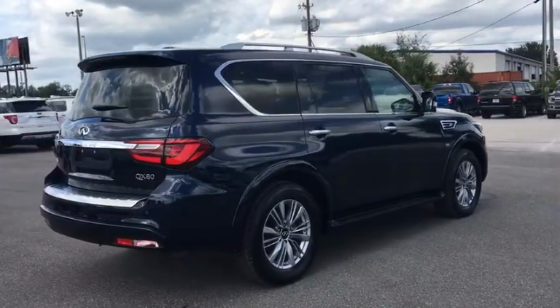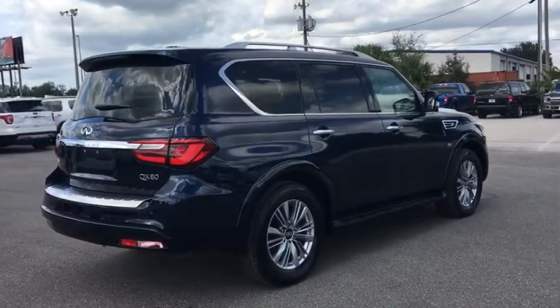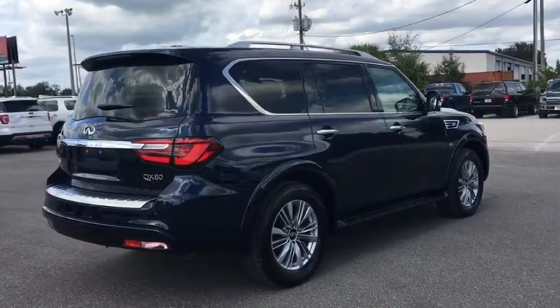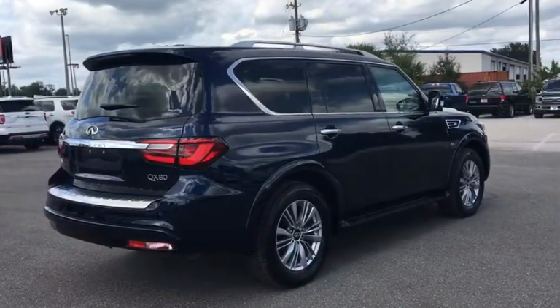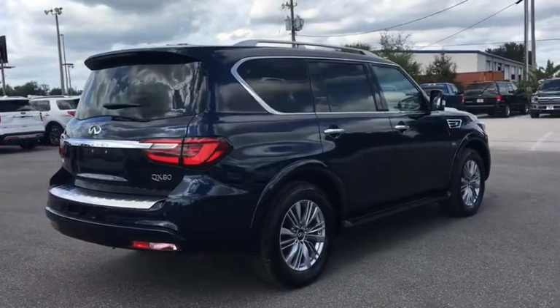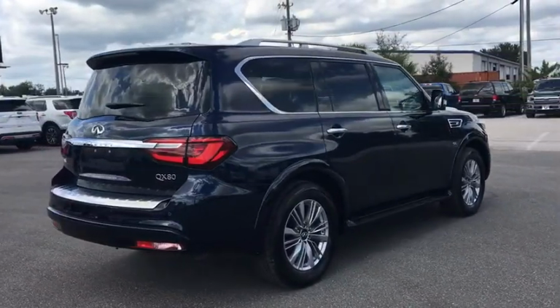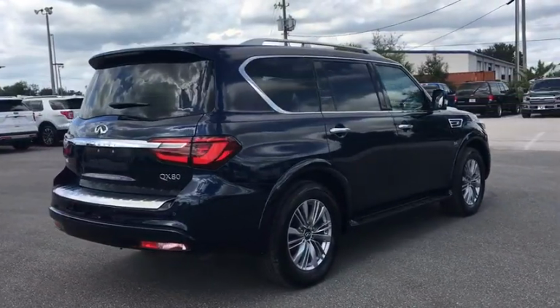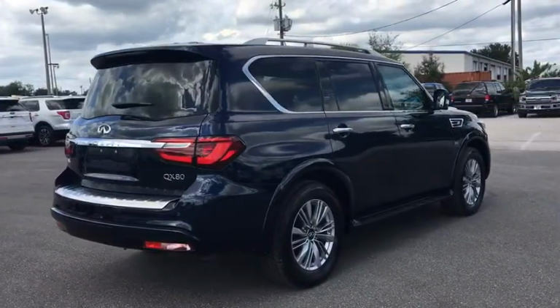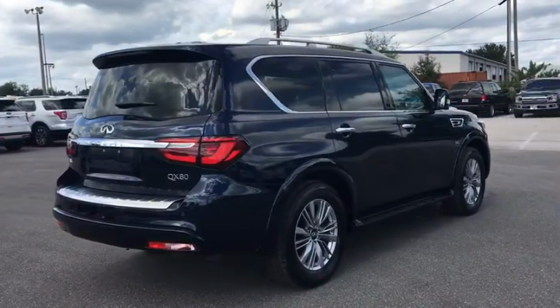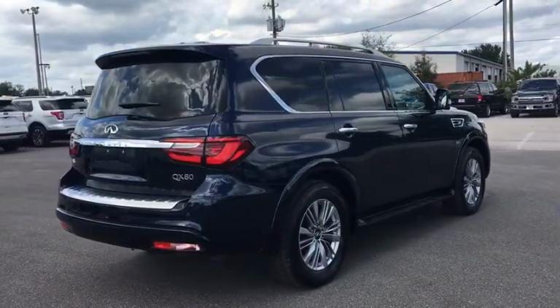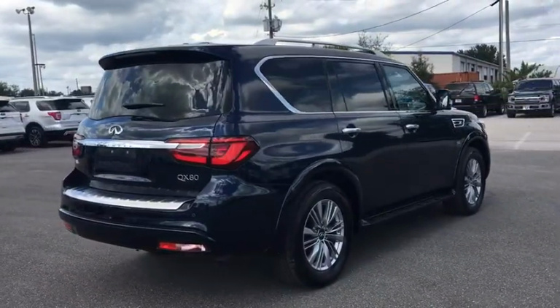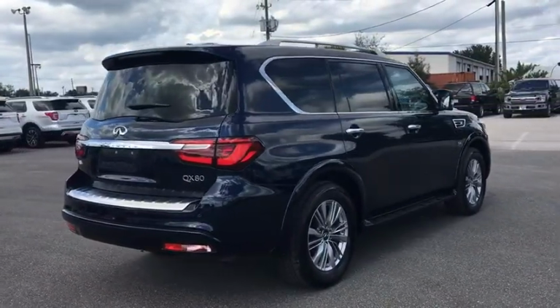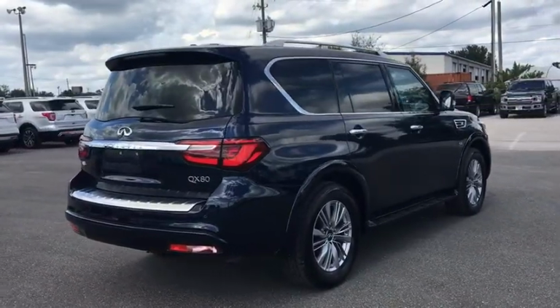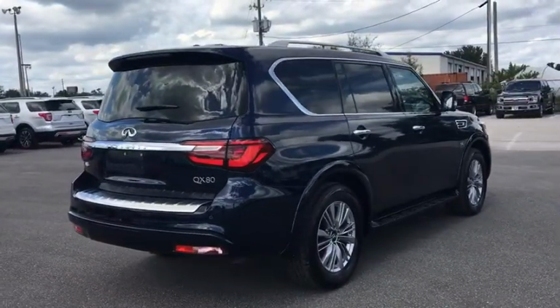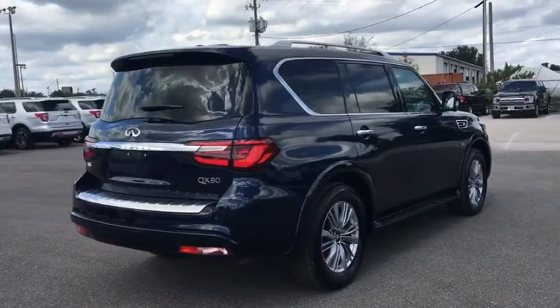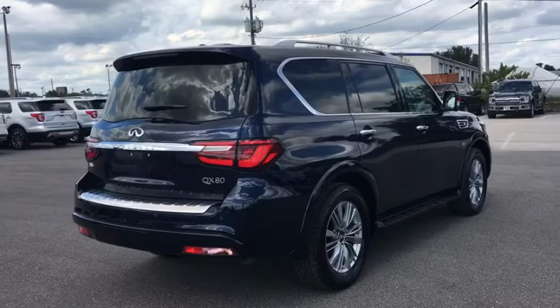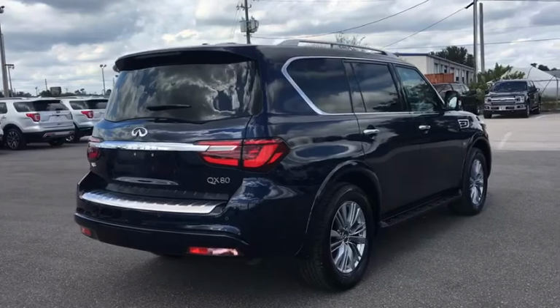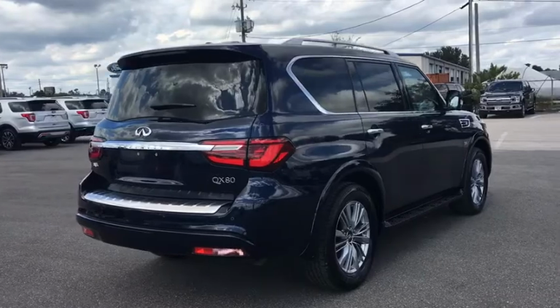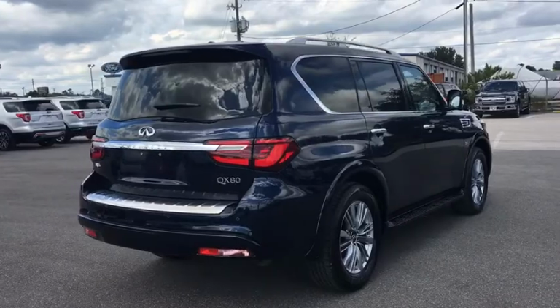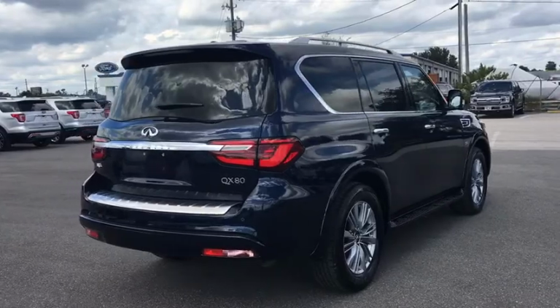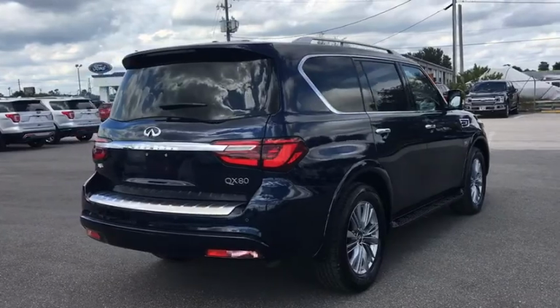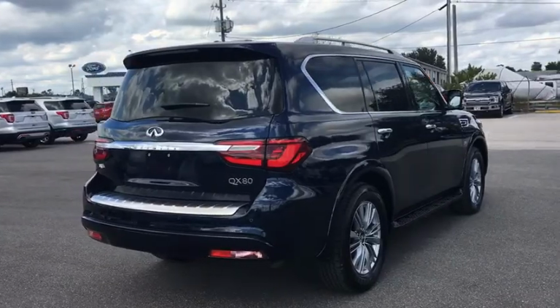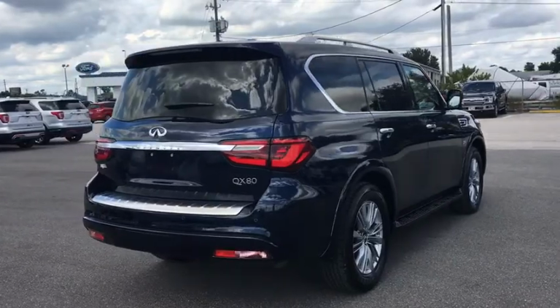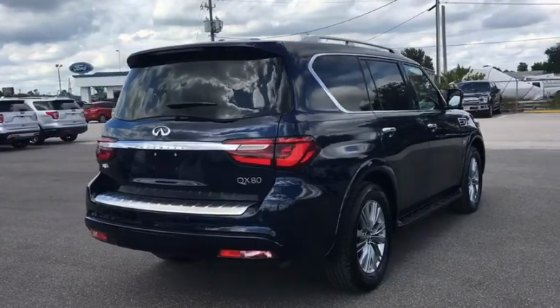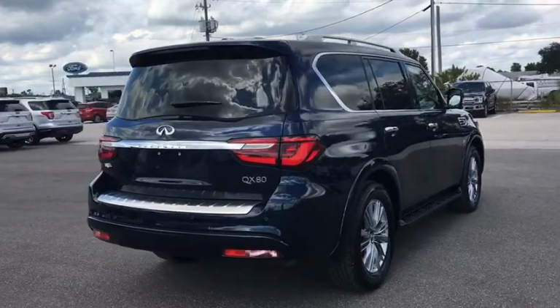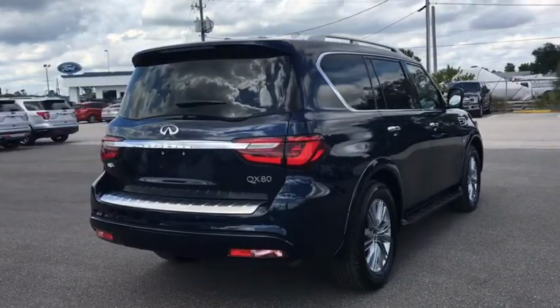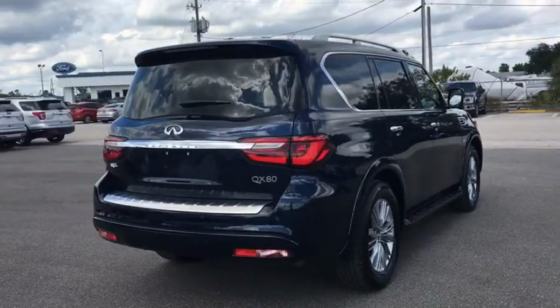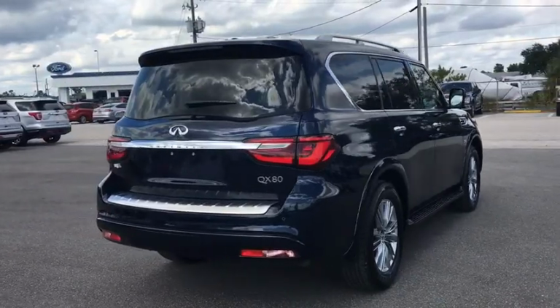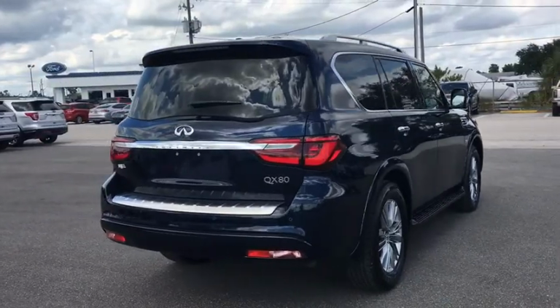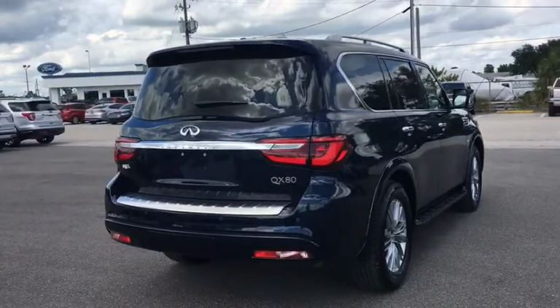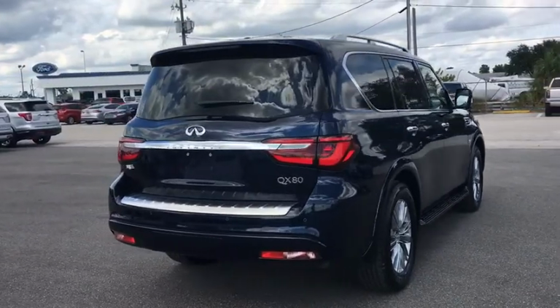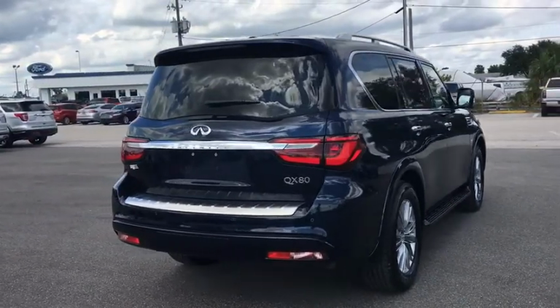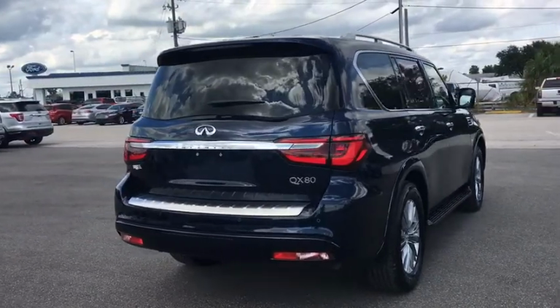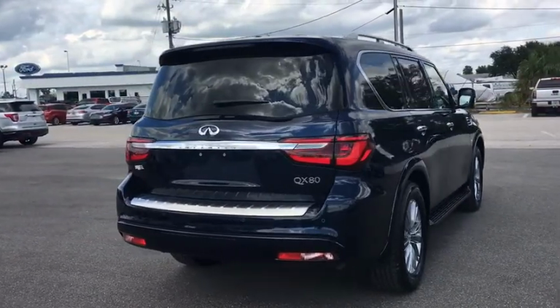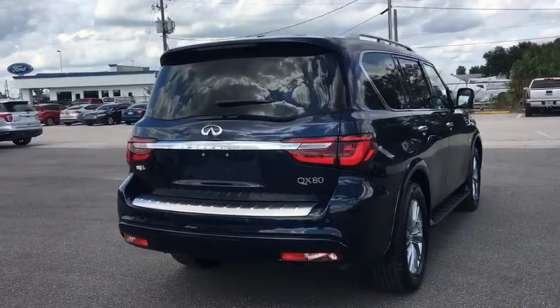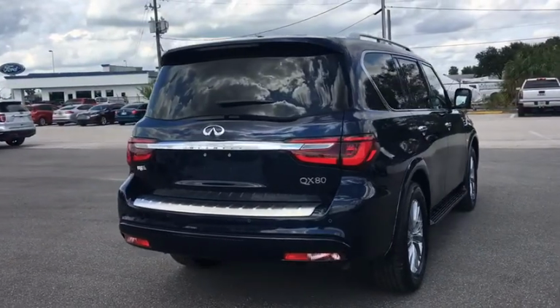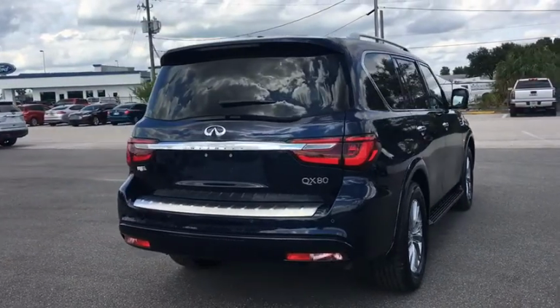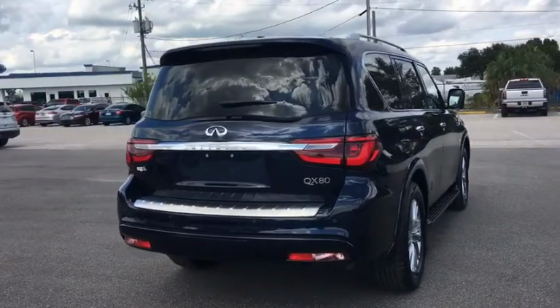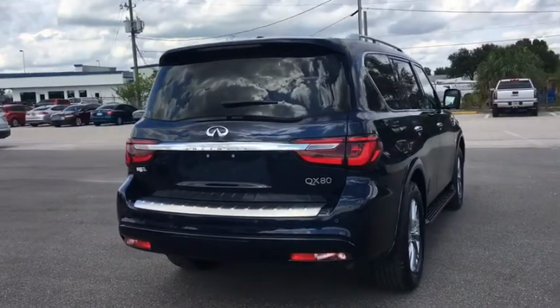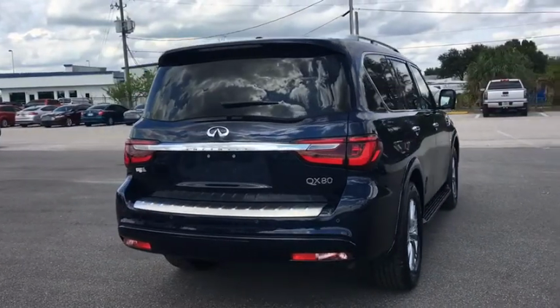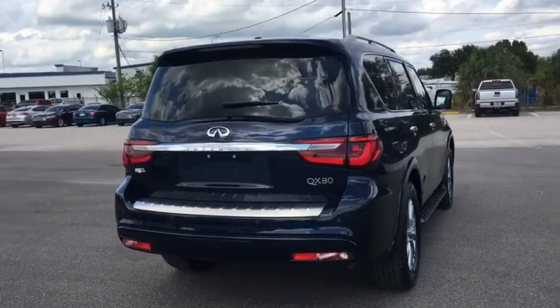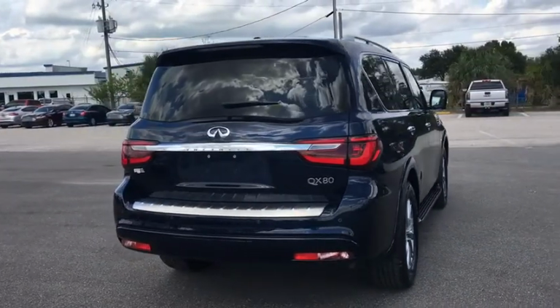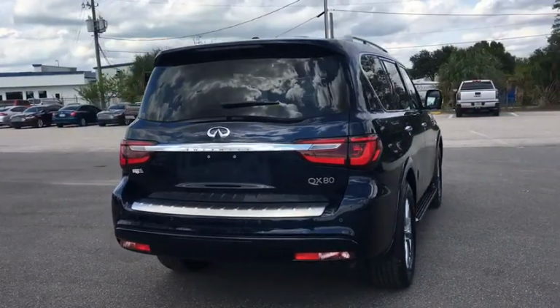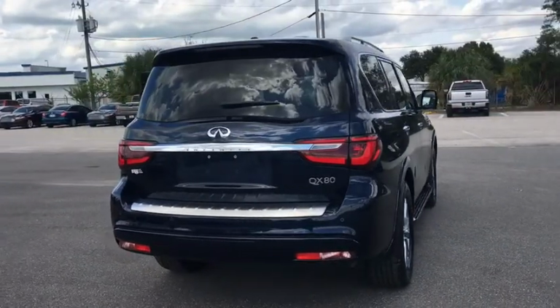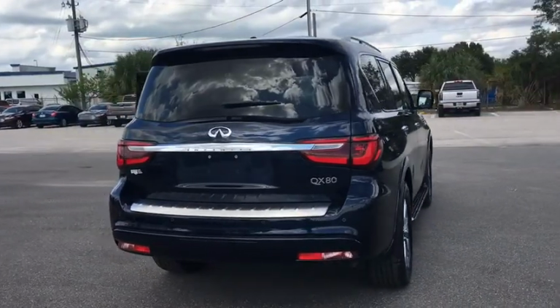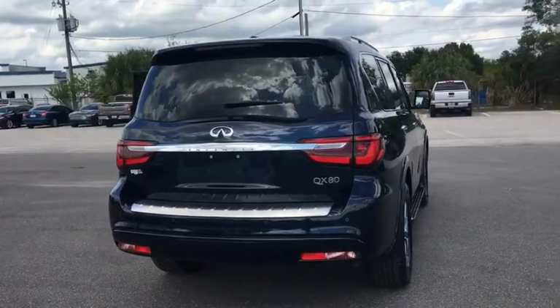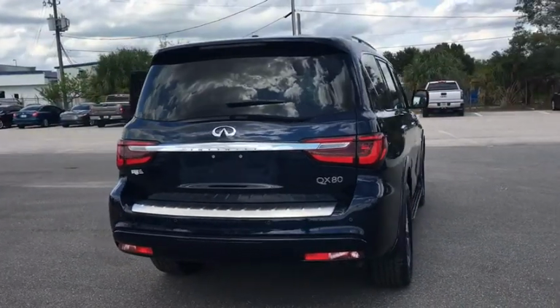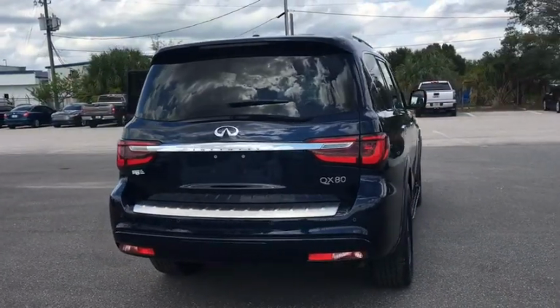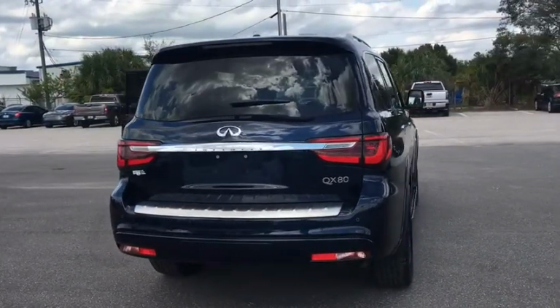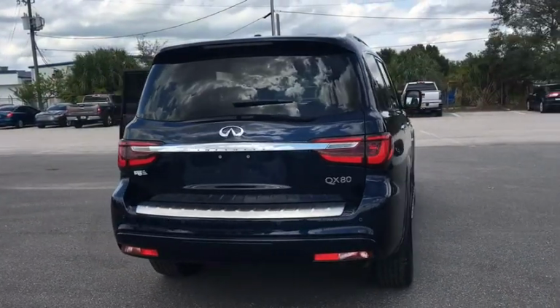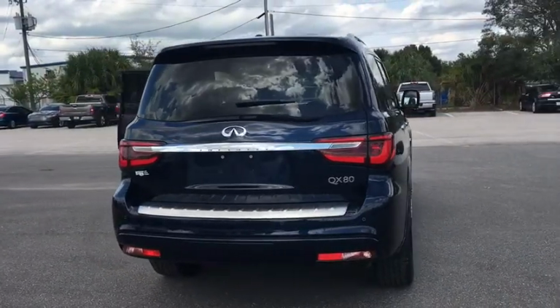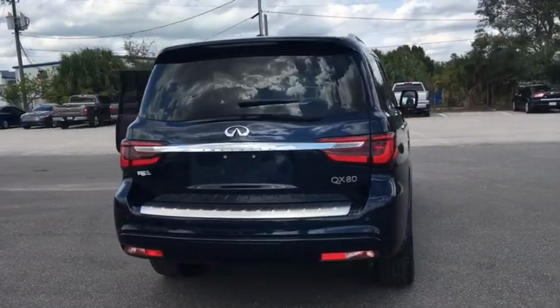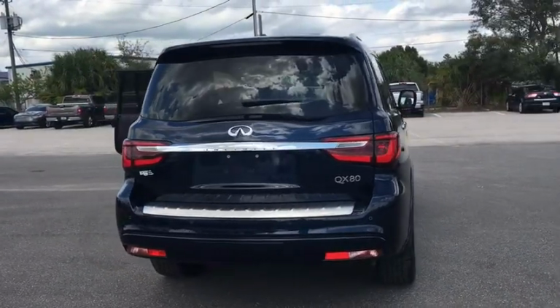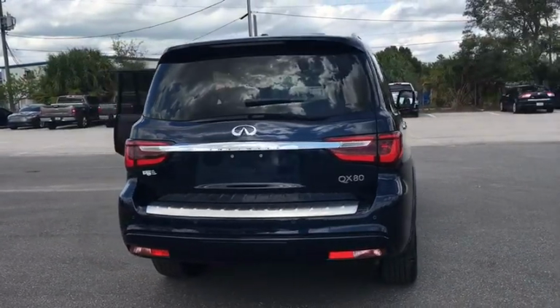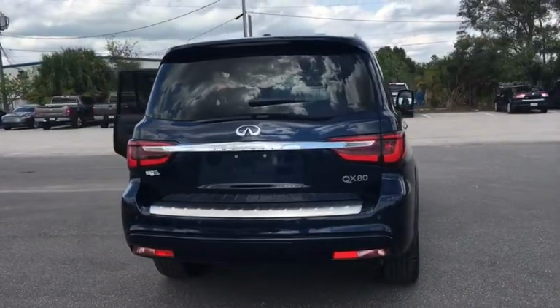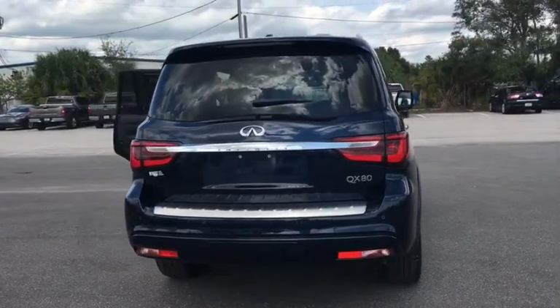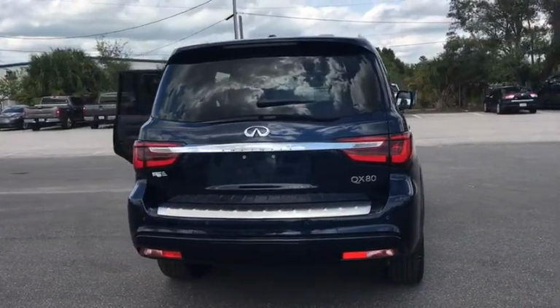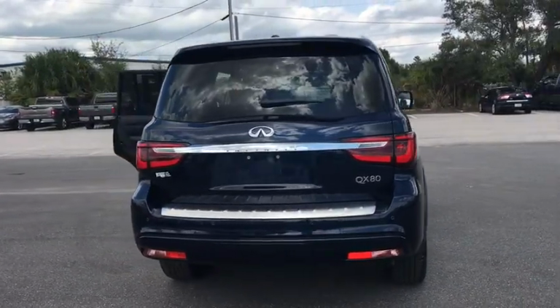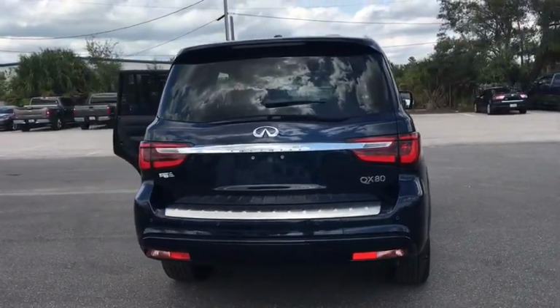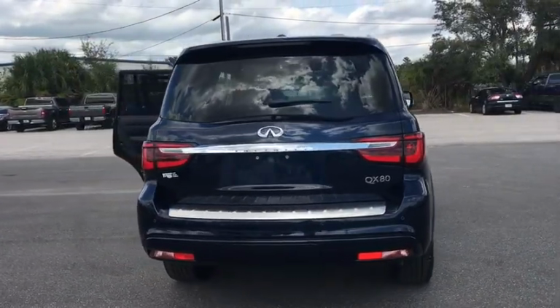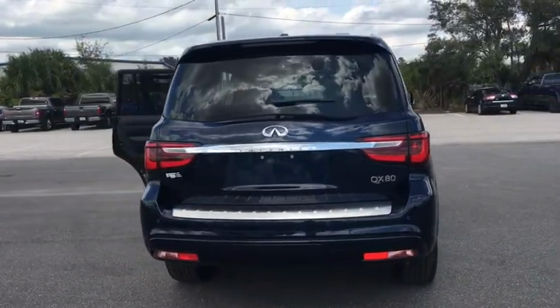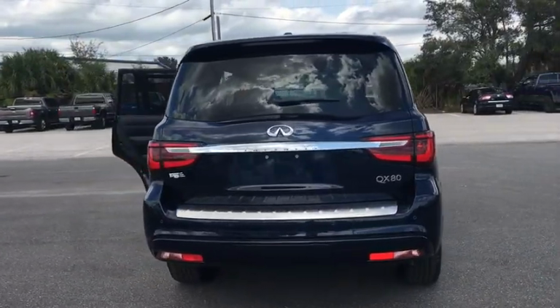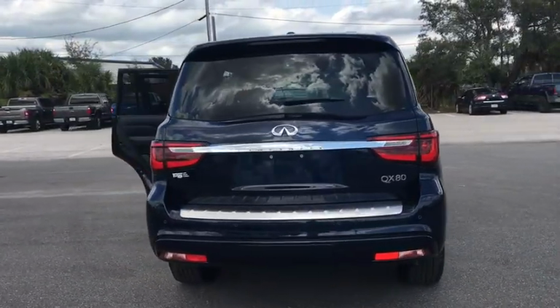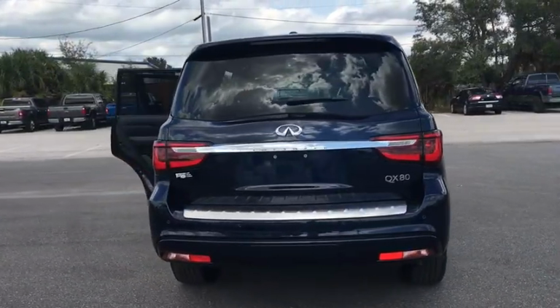The QX80 is the most fuel-efficient of its kind. This vehicle has less than 40,000 miles.